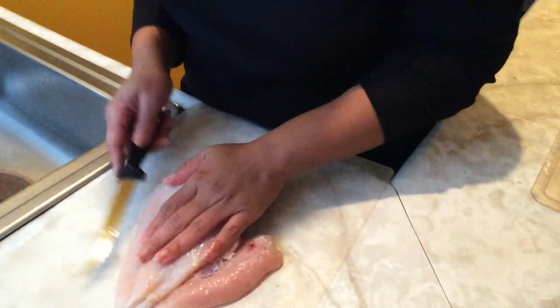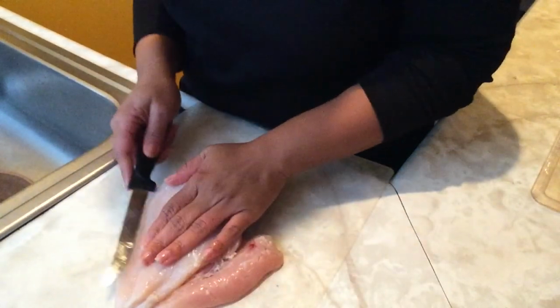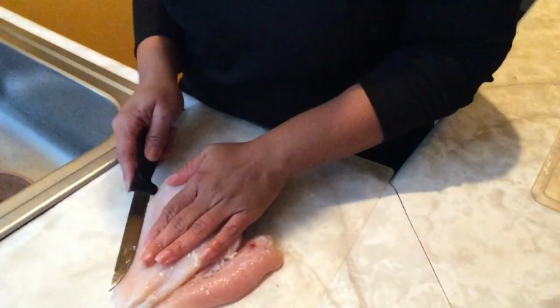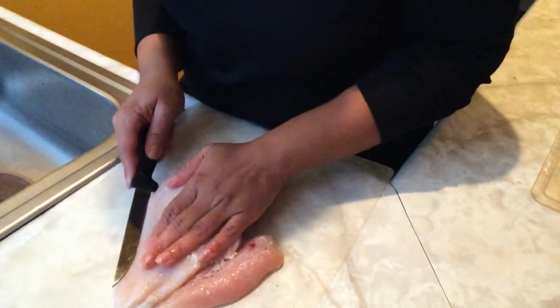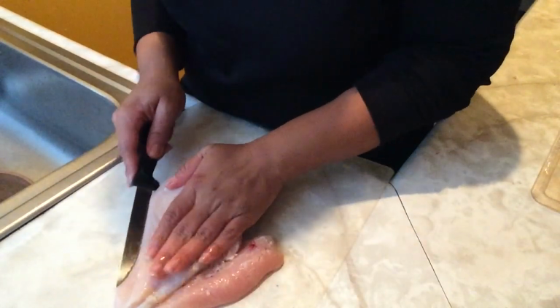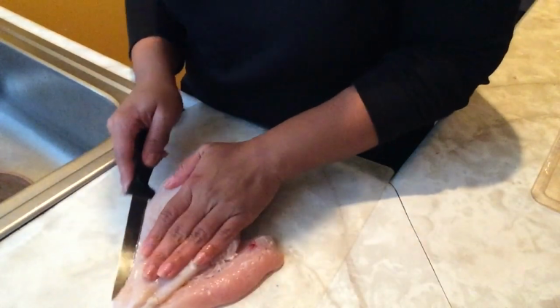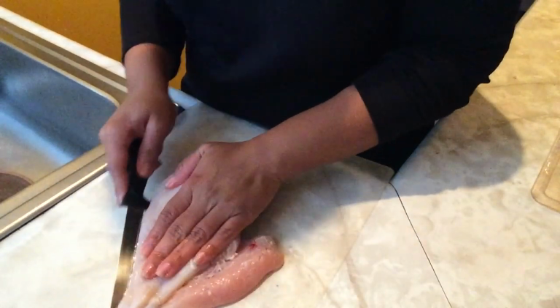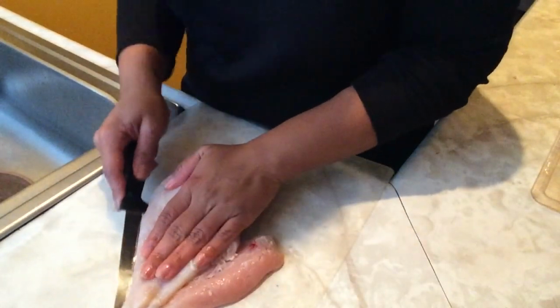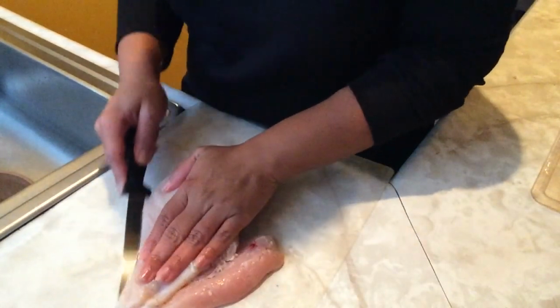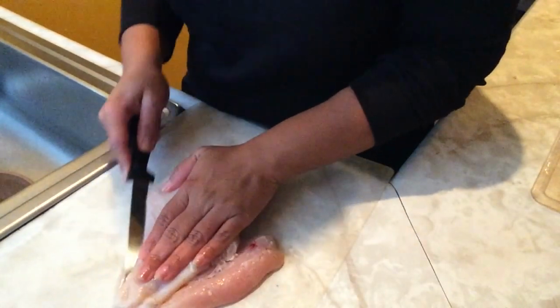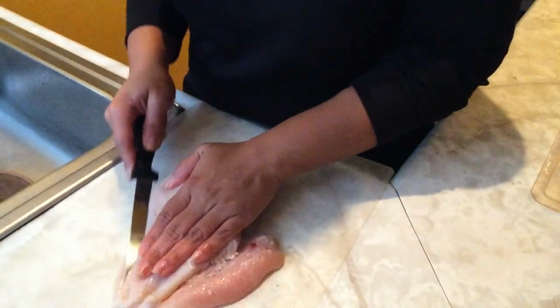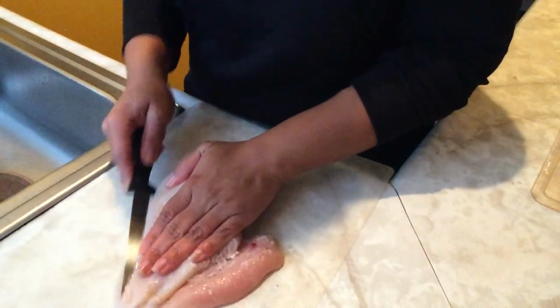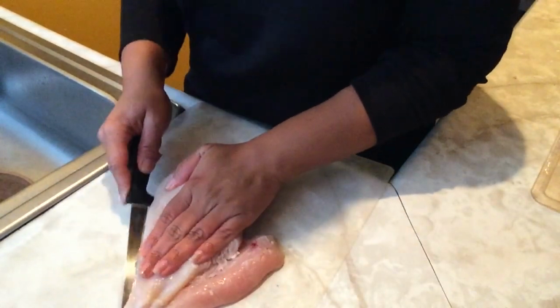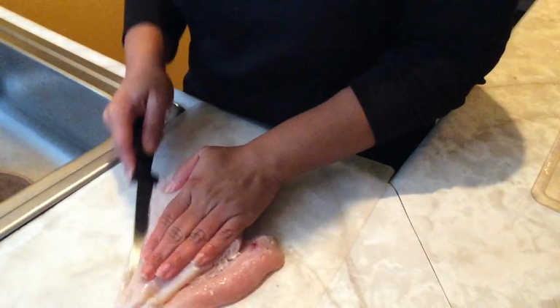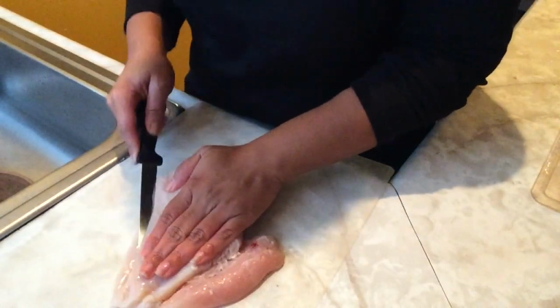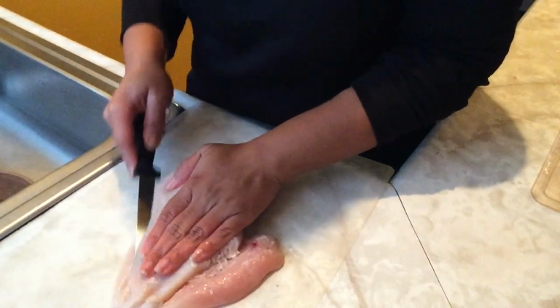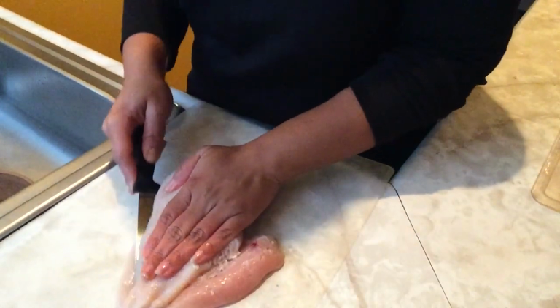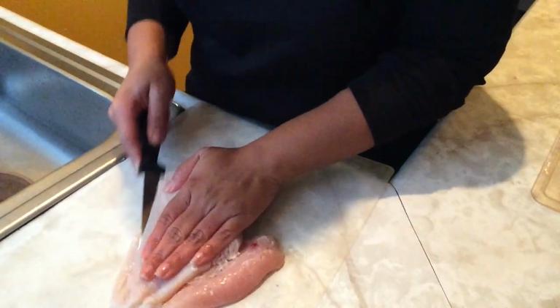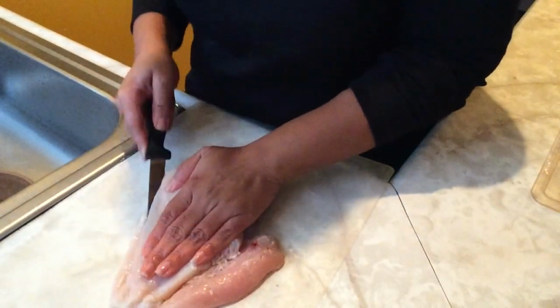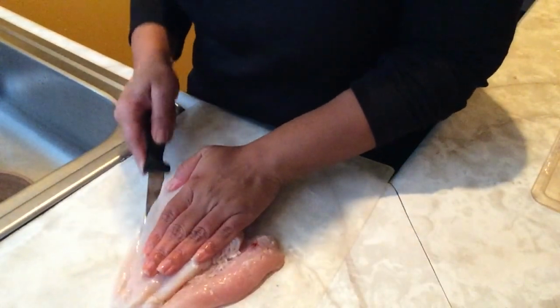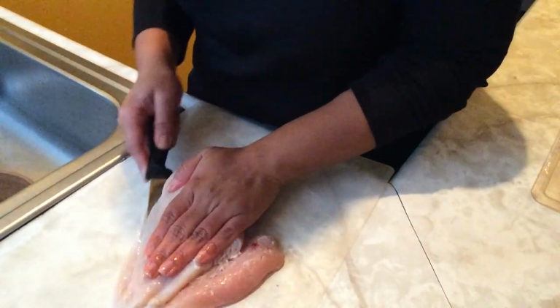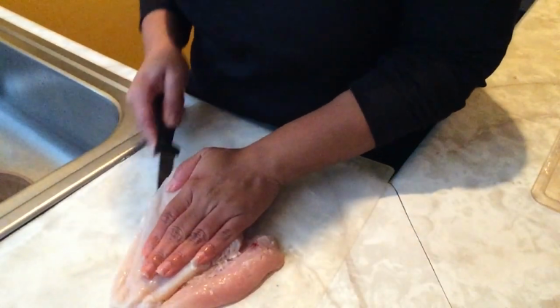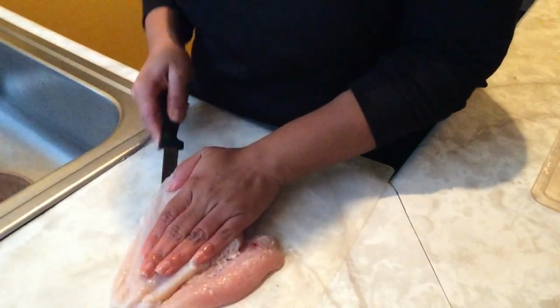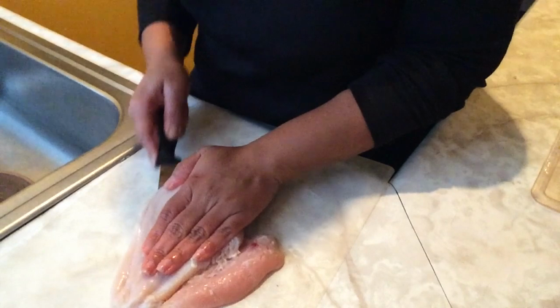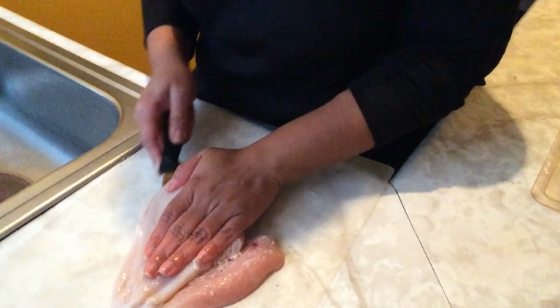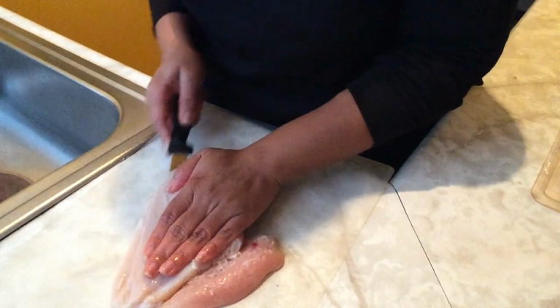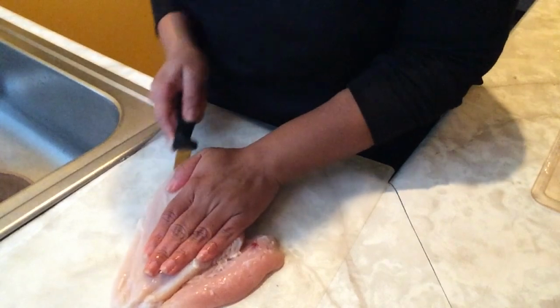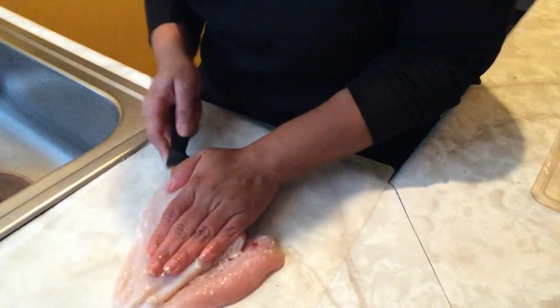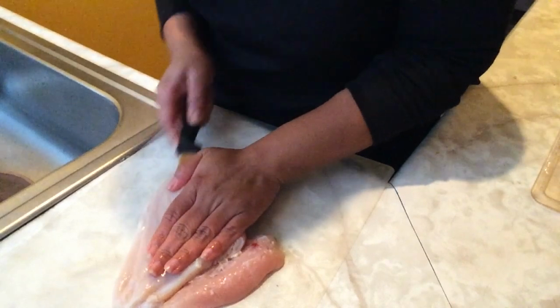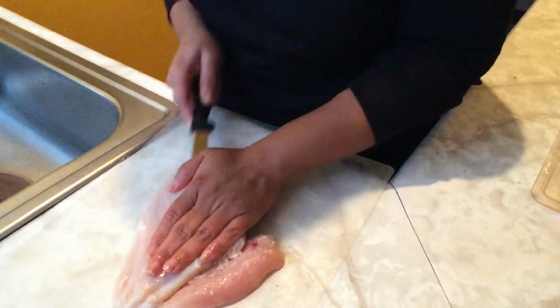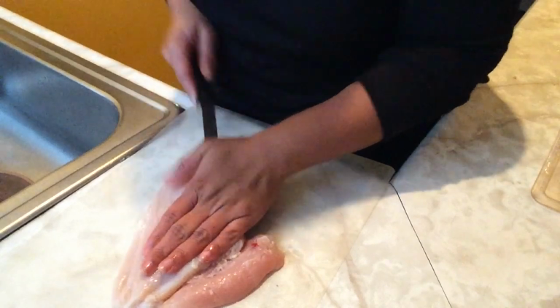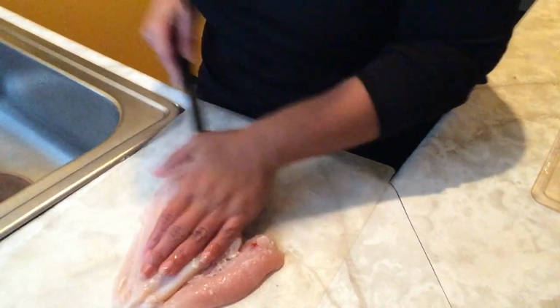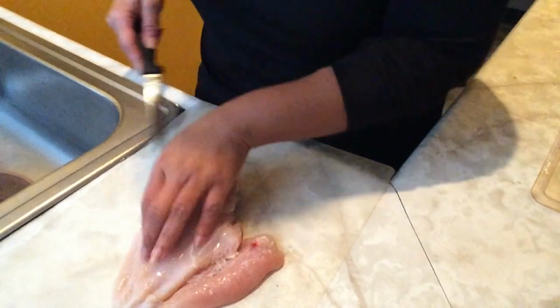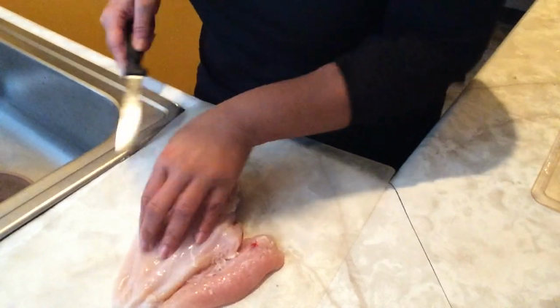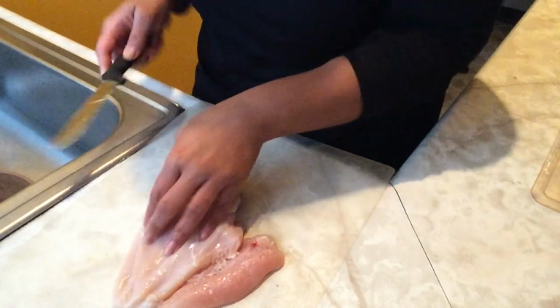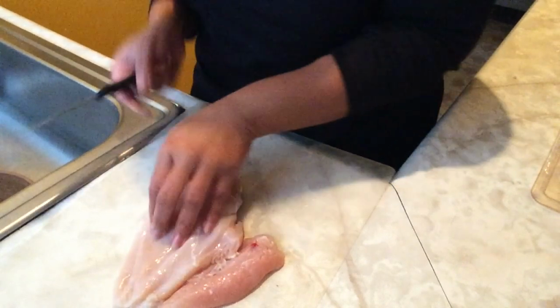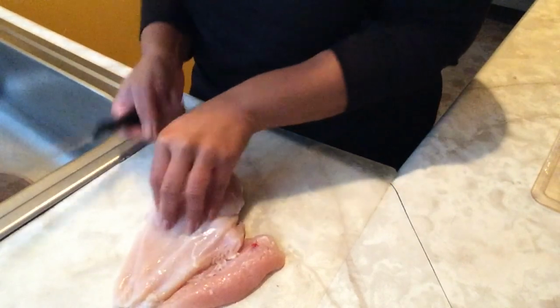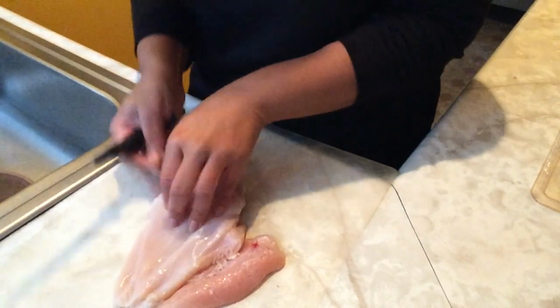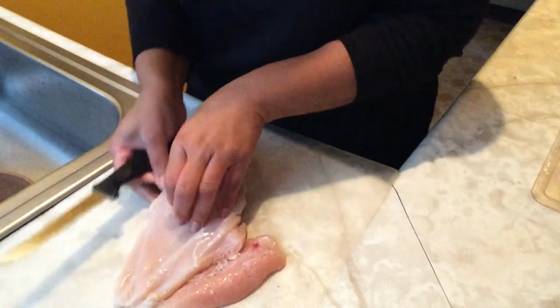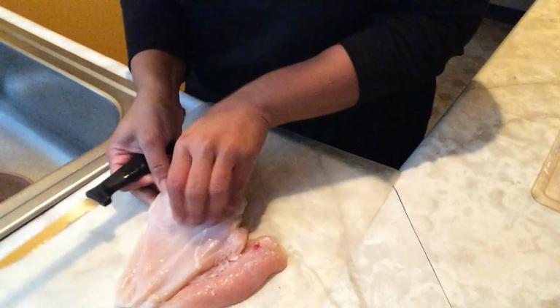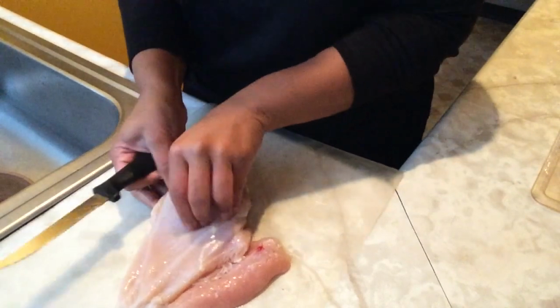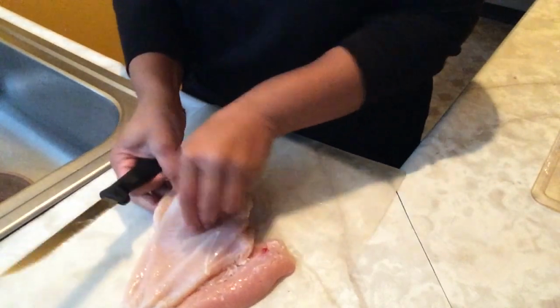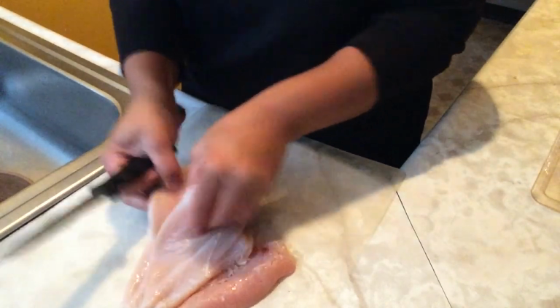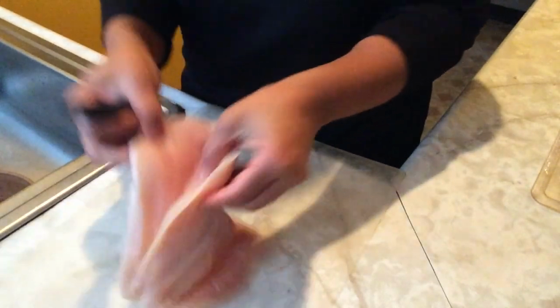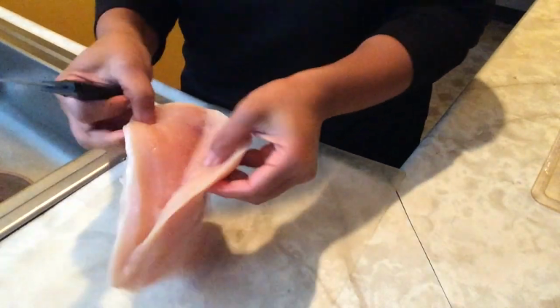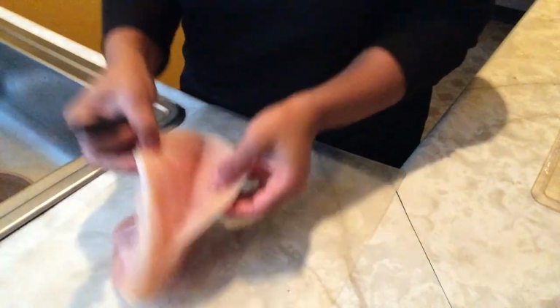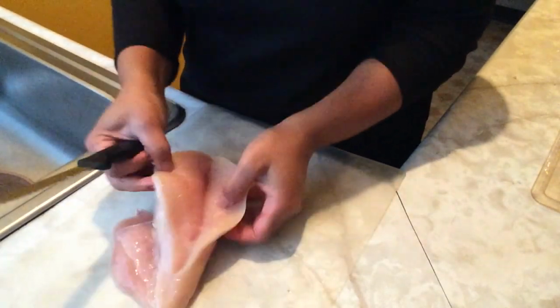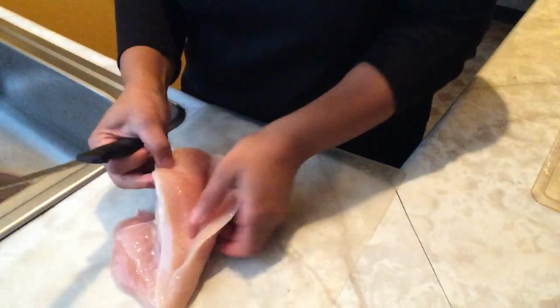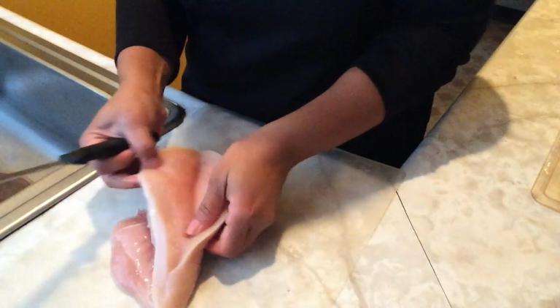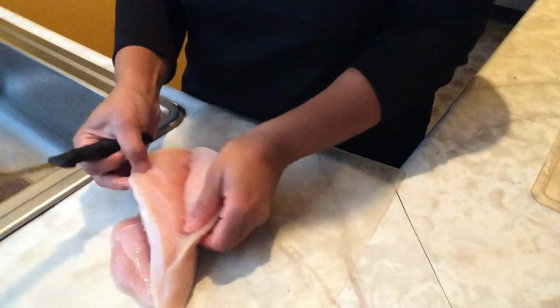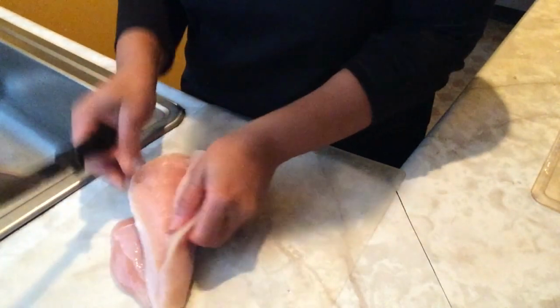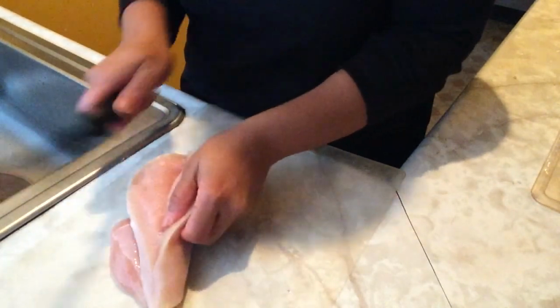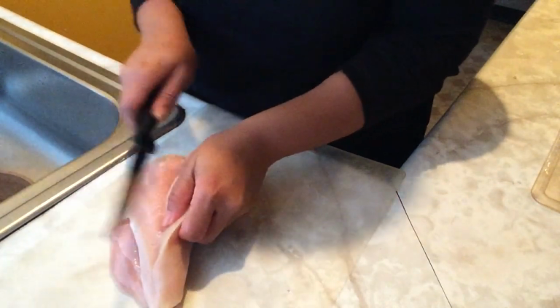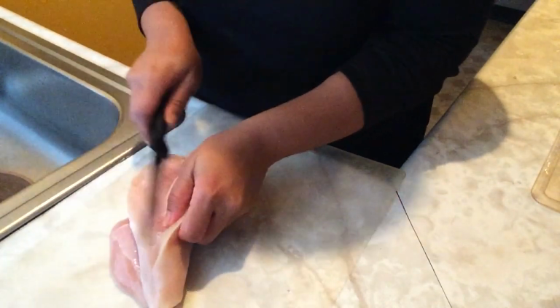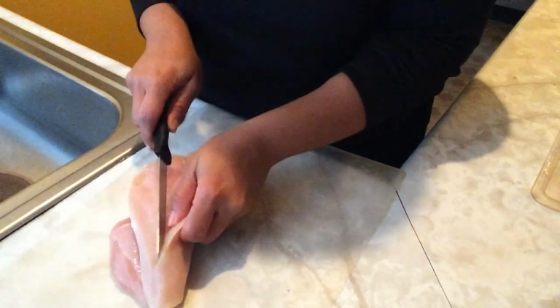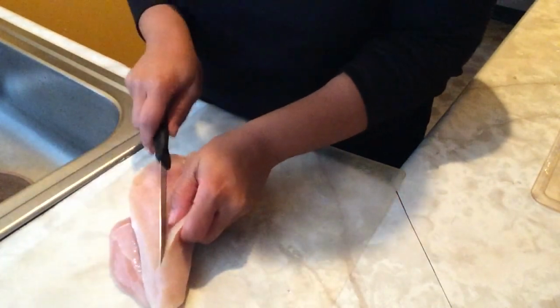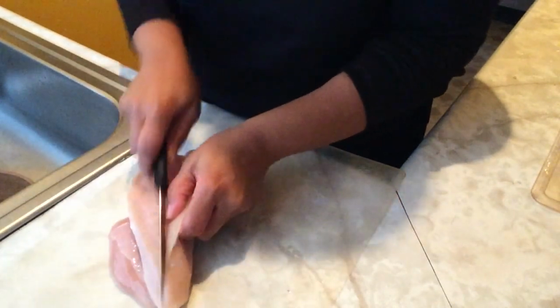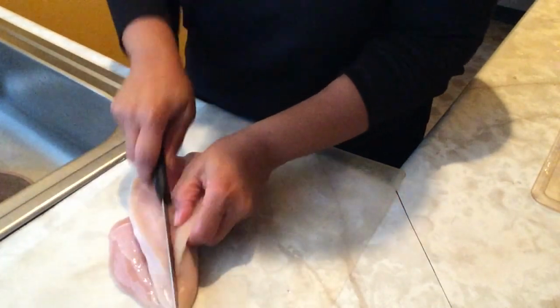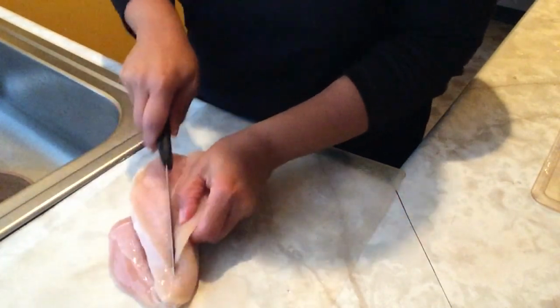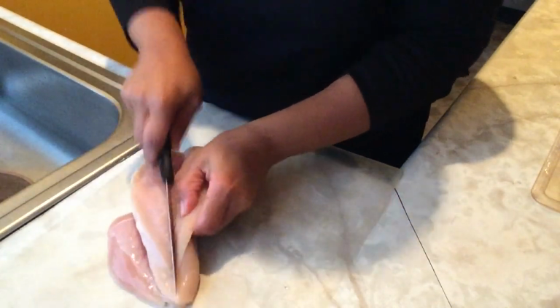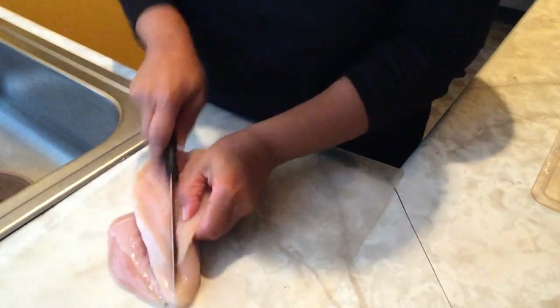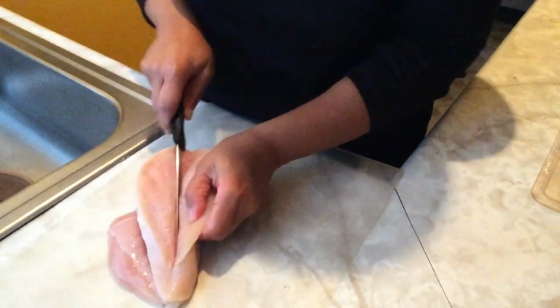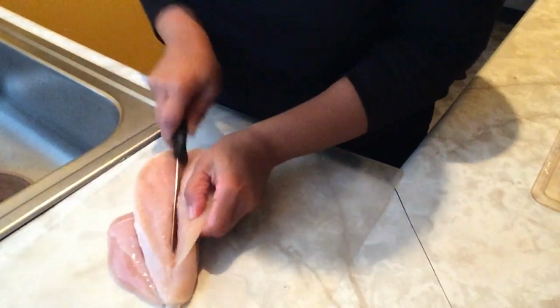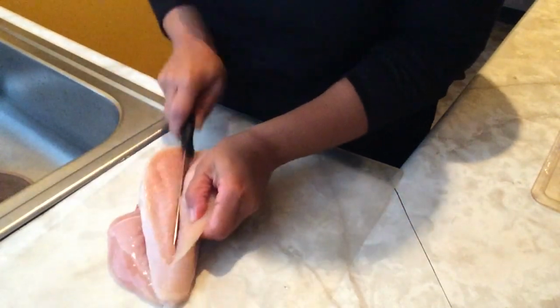Here I'm just splitting the chicken breast in half — these are just the Purdue chicken breast packs — and I'm just going to split the chicken in half with a knife.